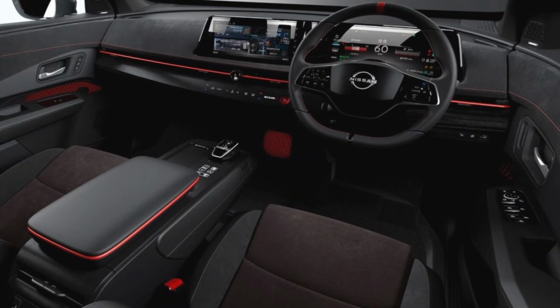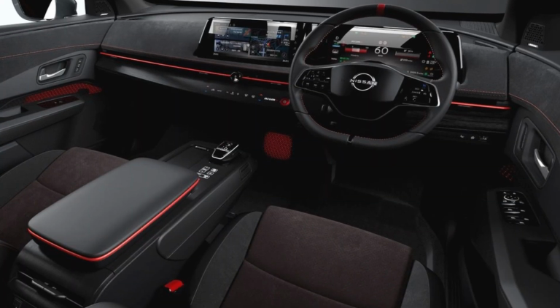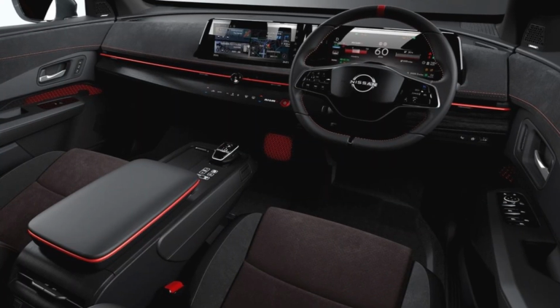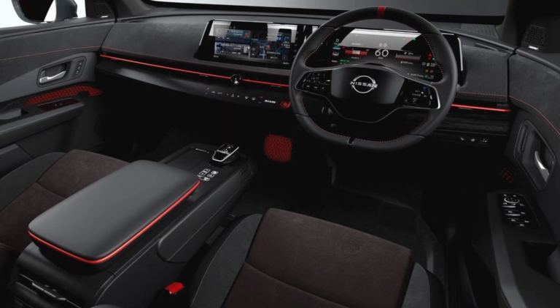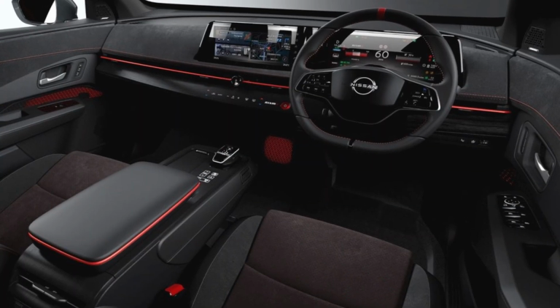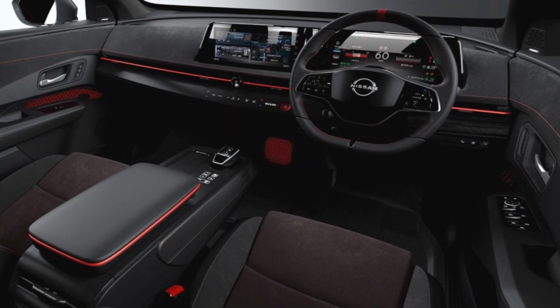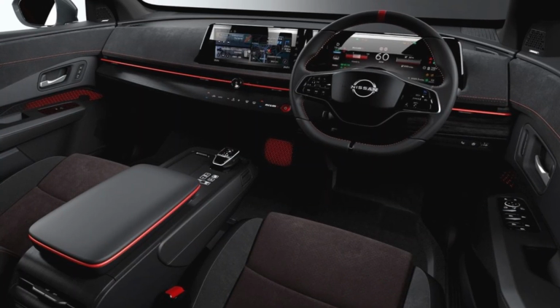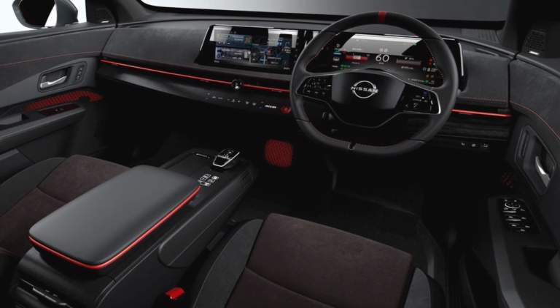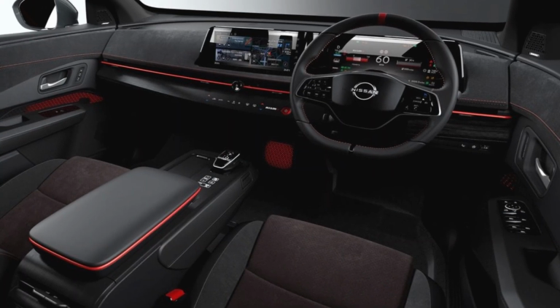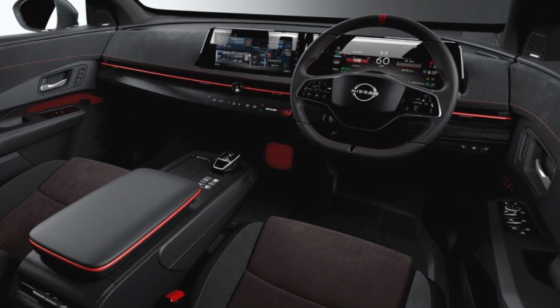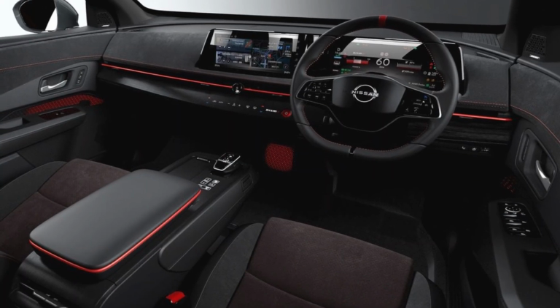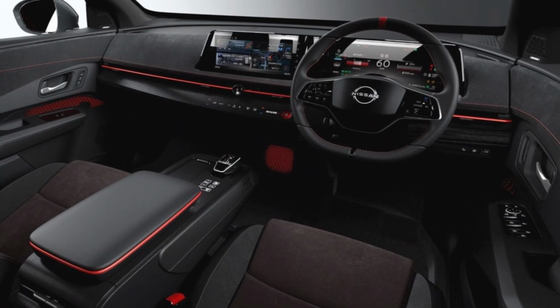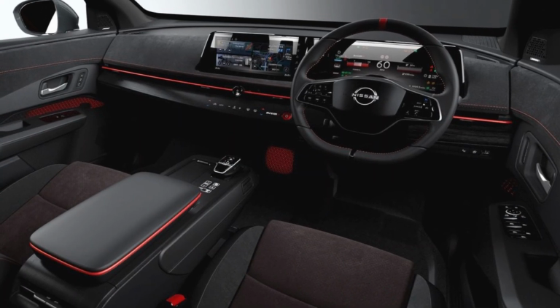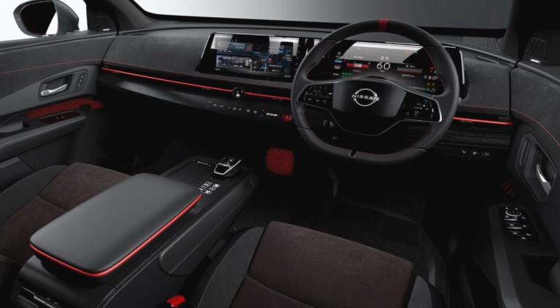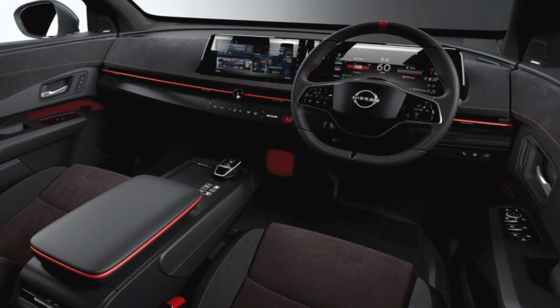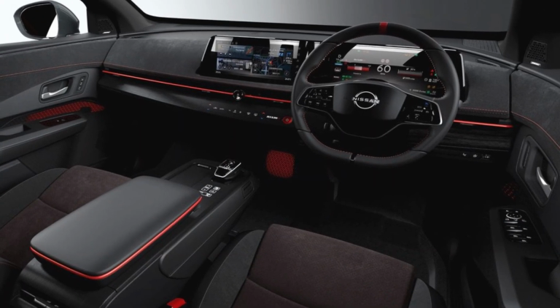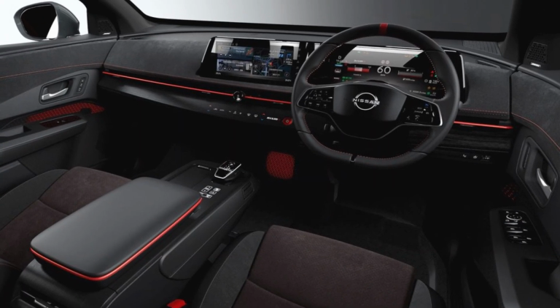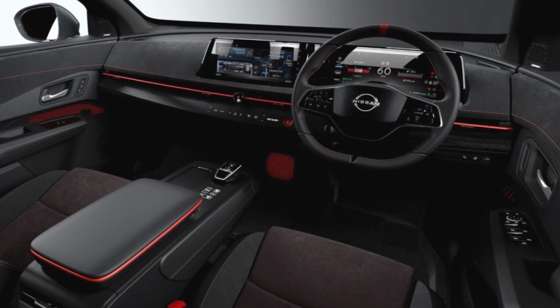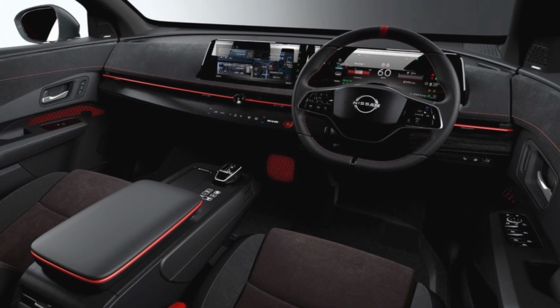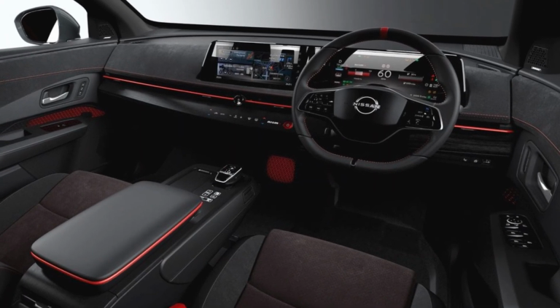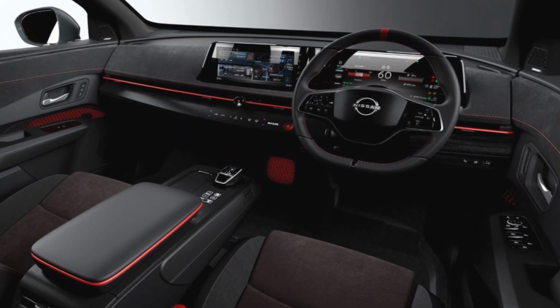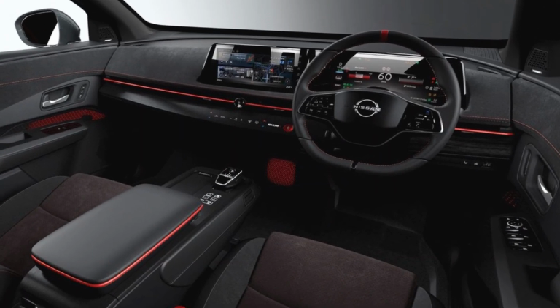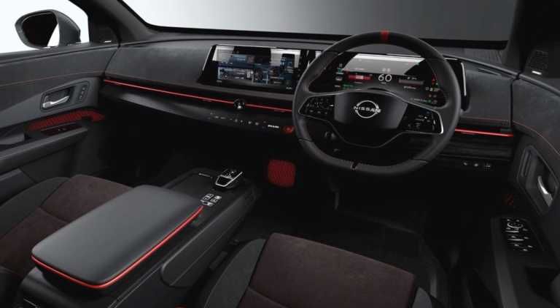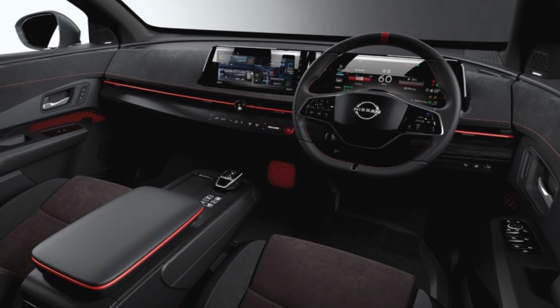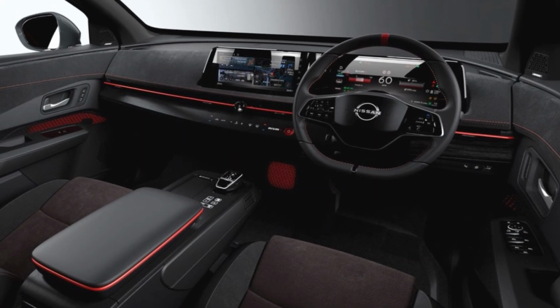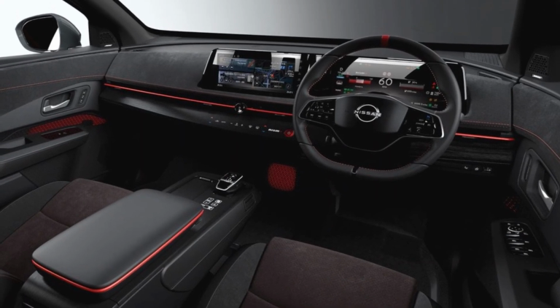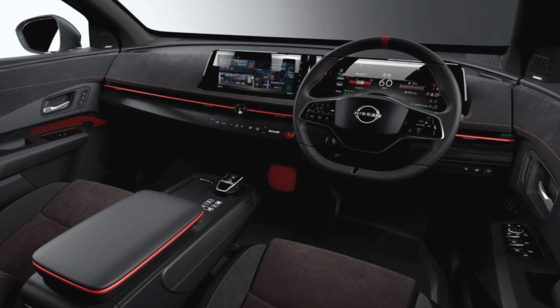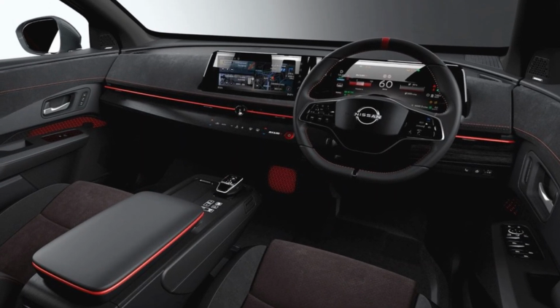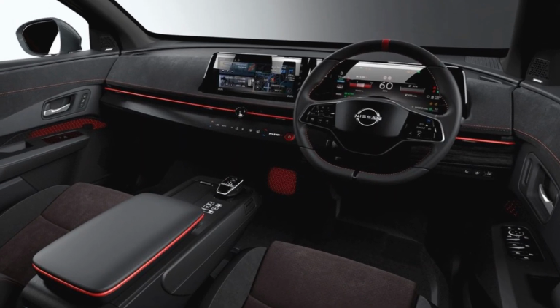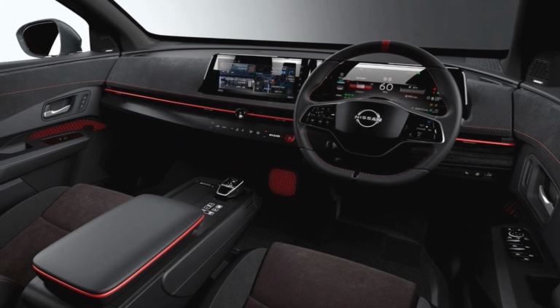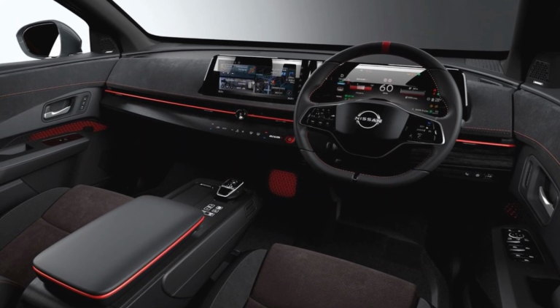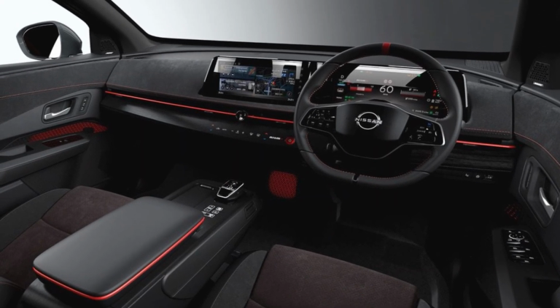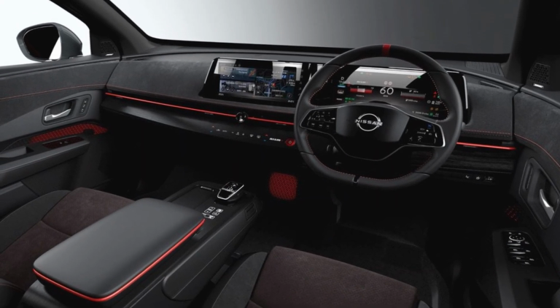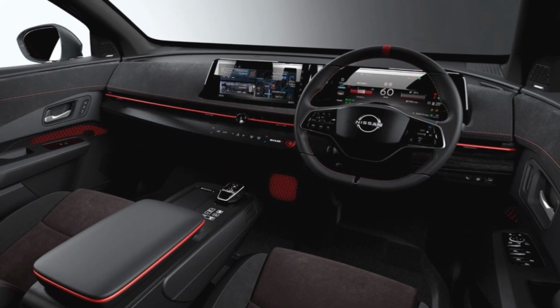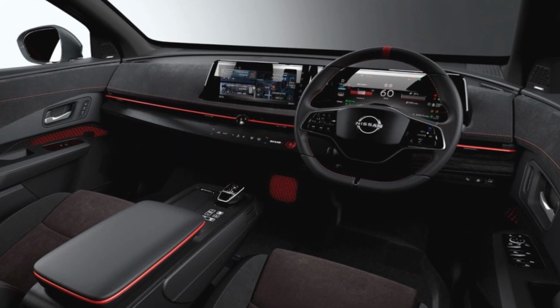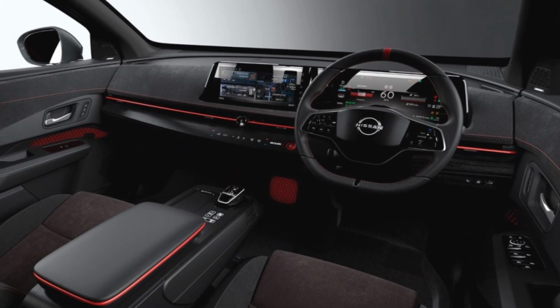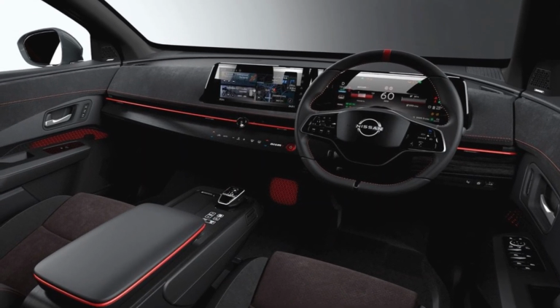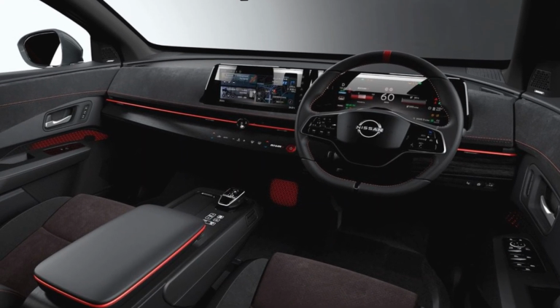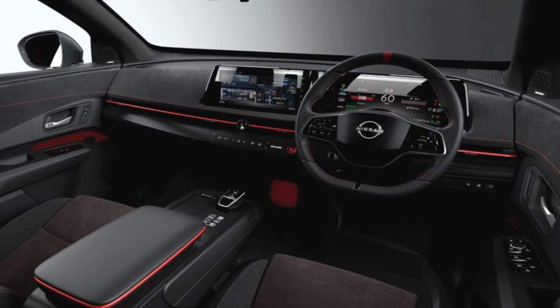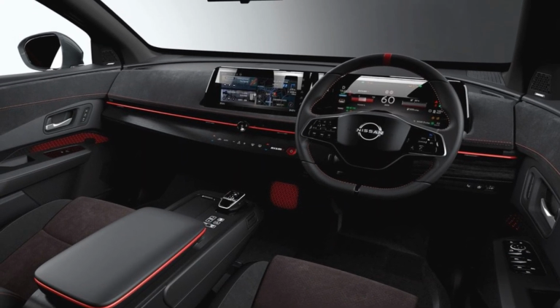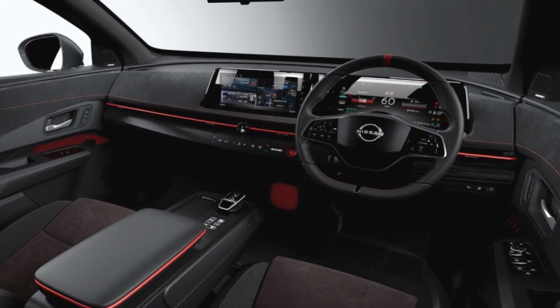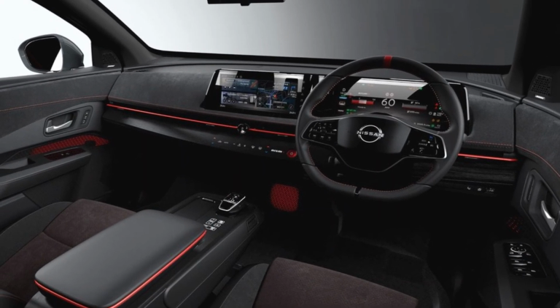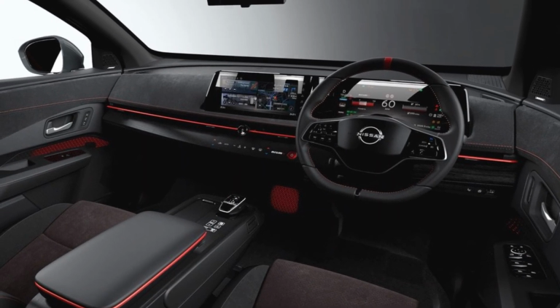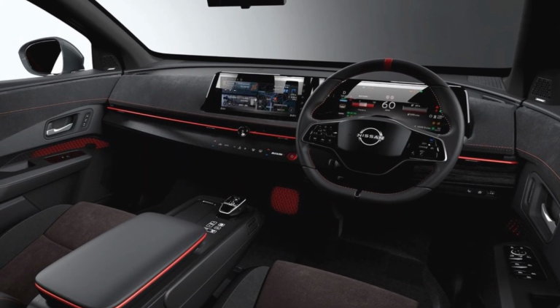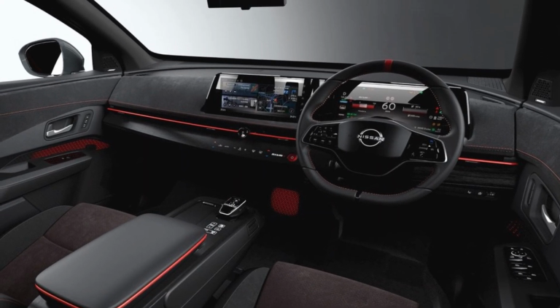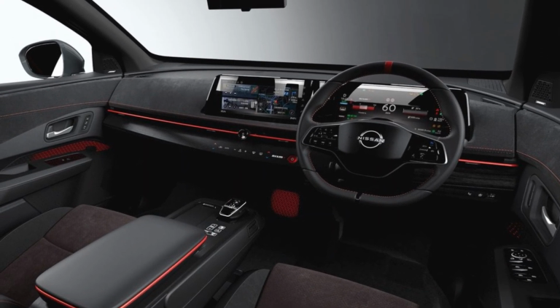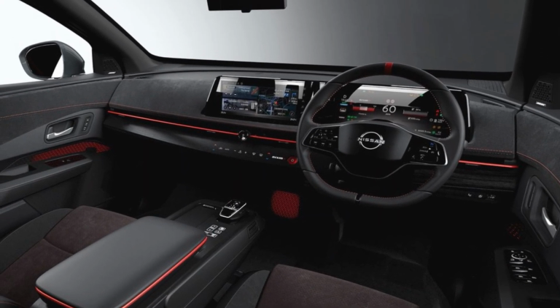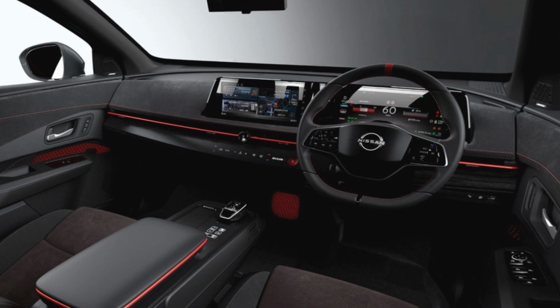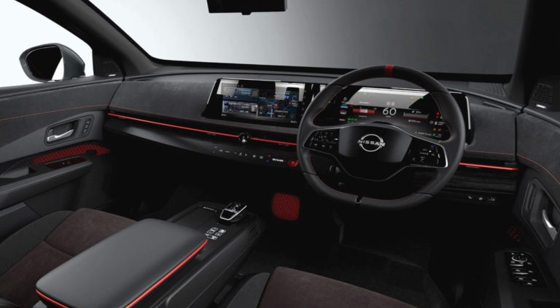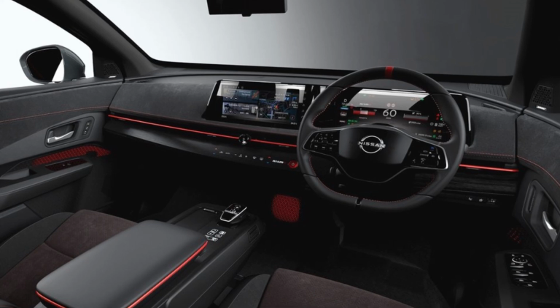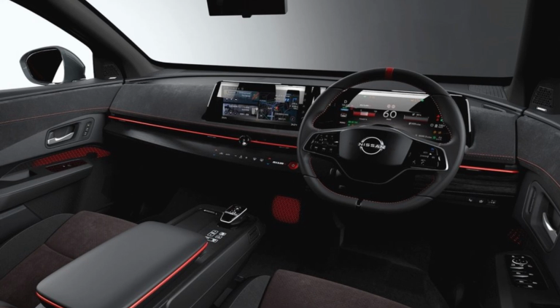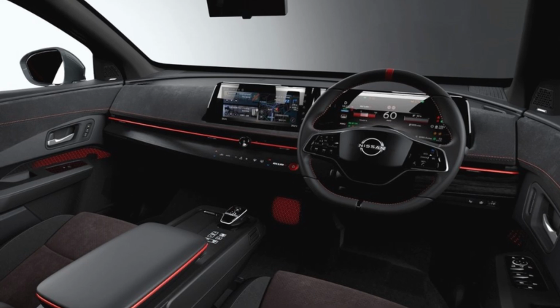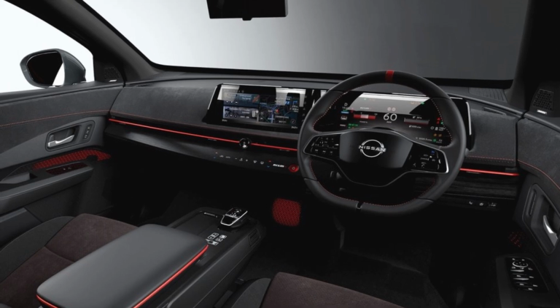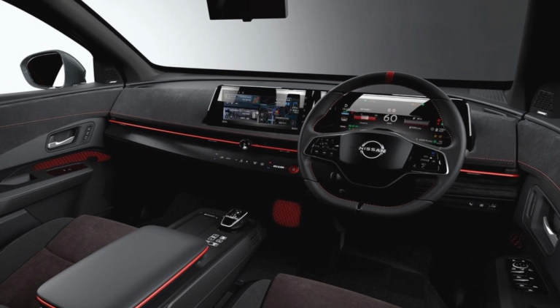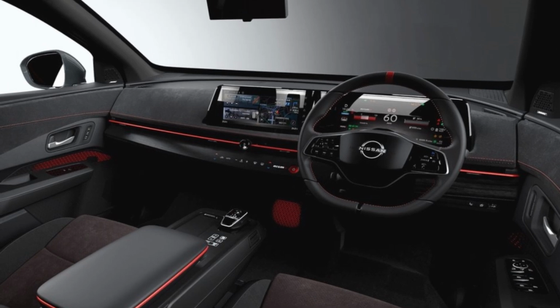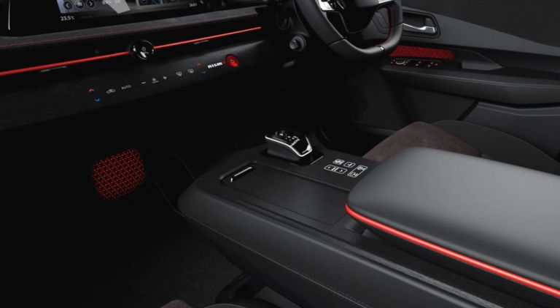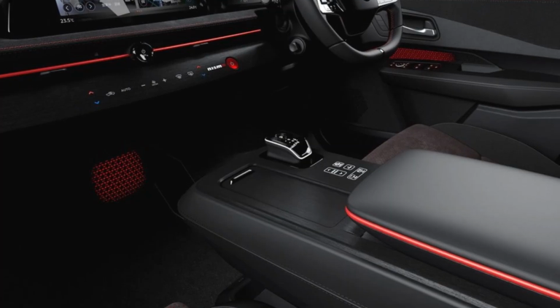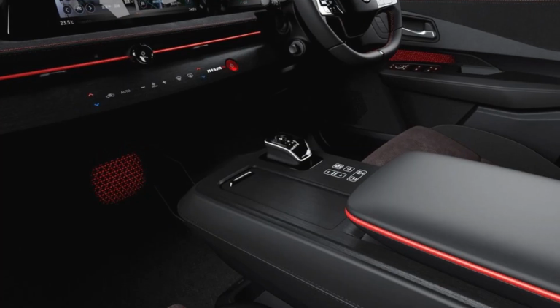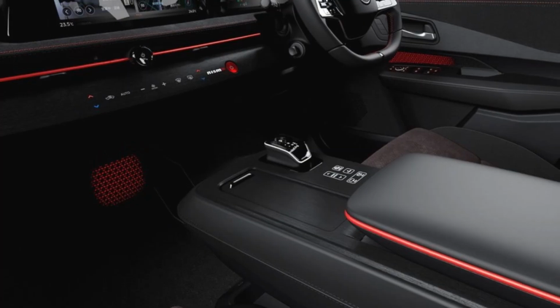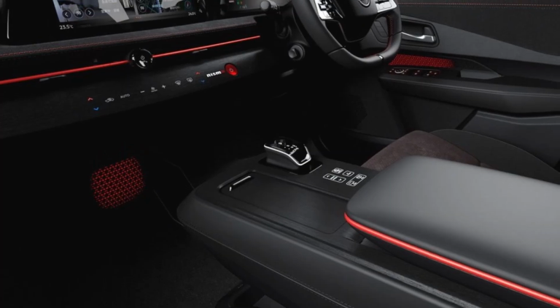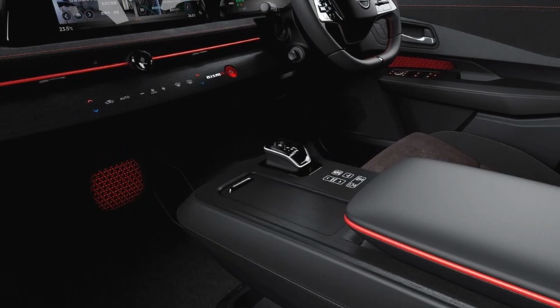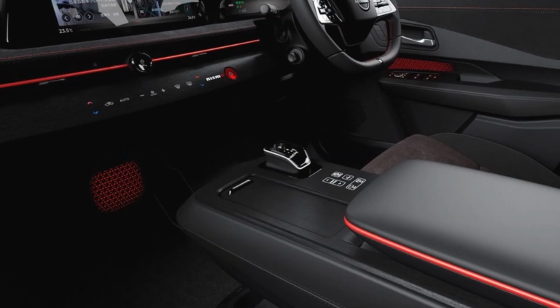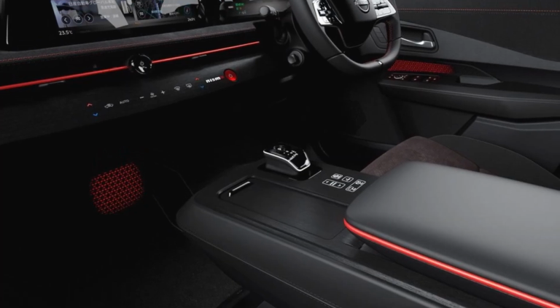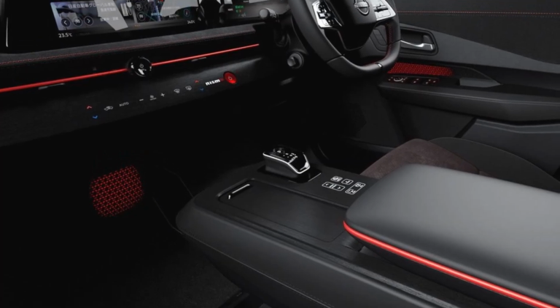Meanwhile, the cabin exudes a premium air with high-quality features throughout, including specially designed Nismo seats and trim.